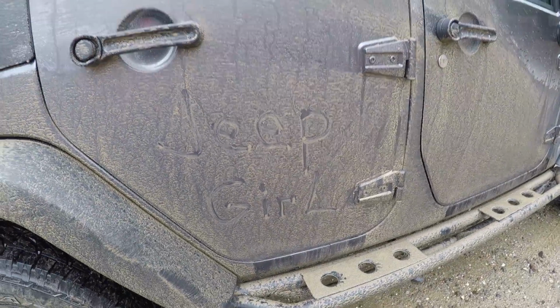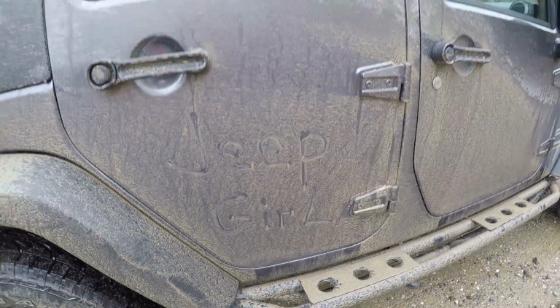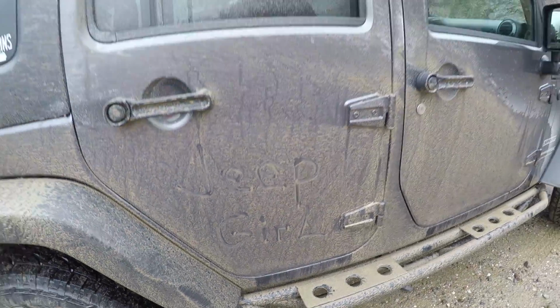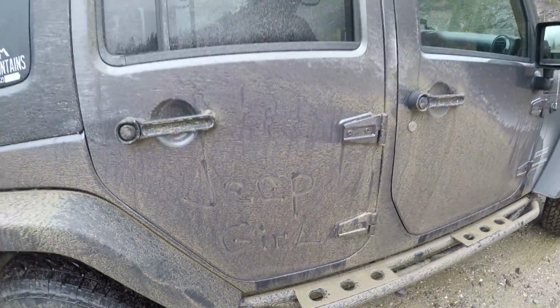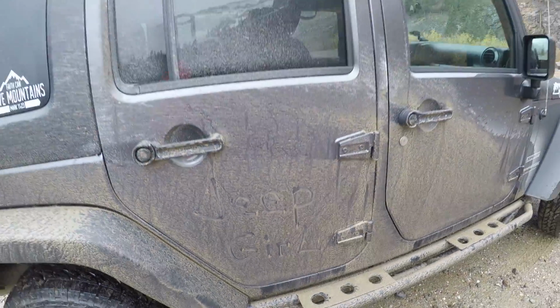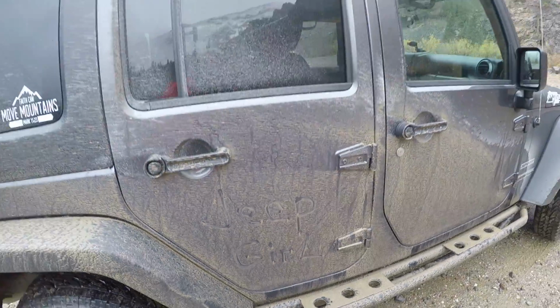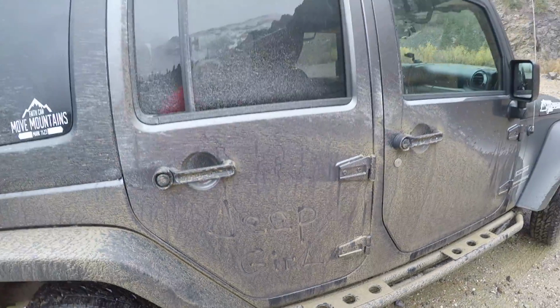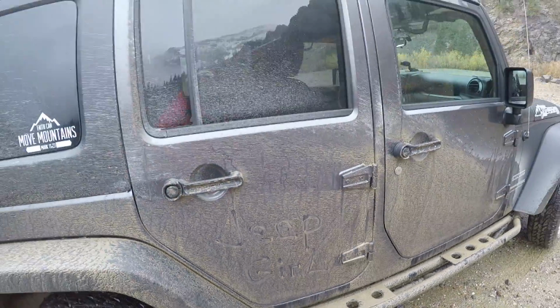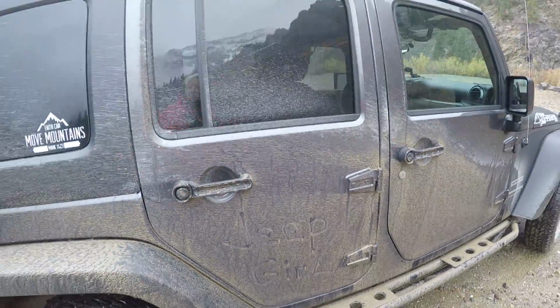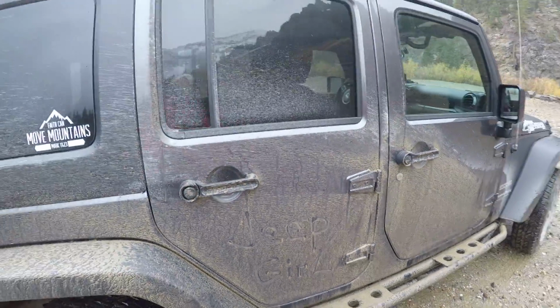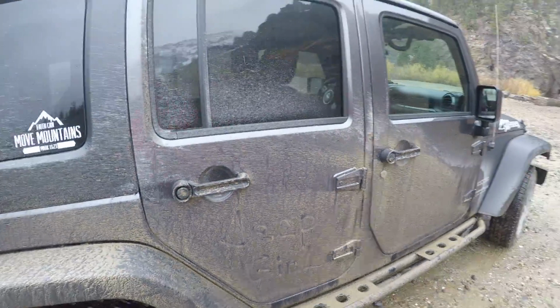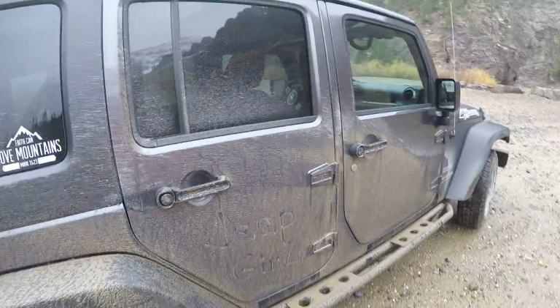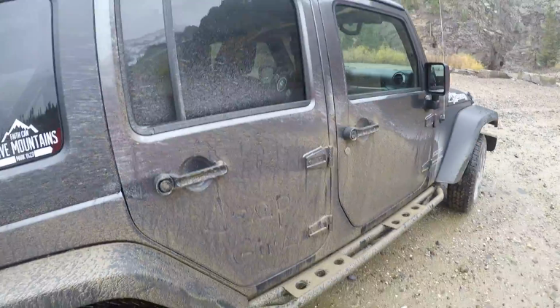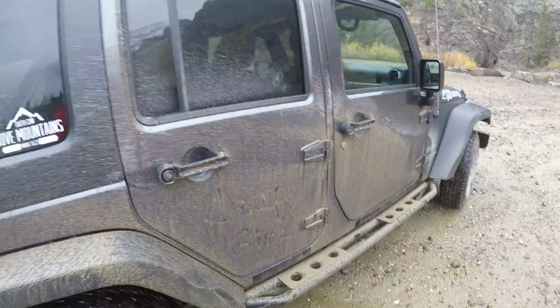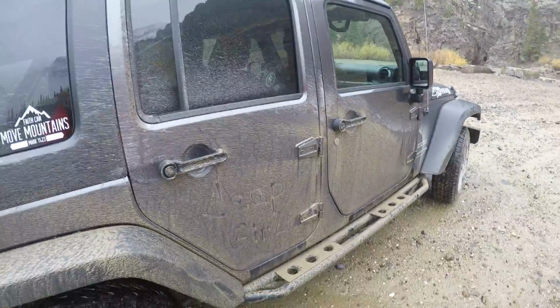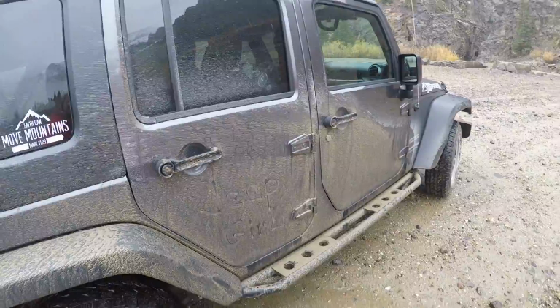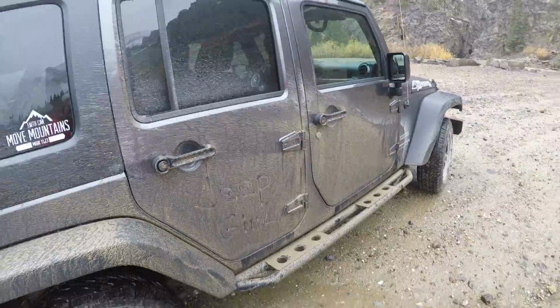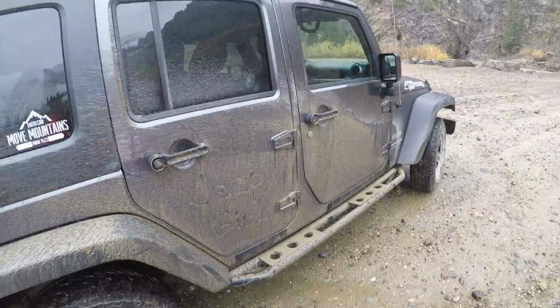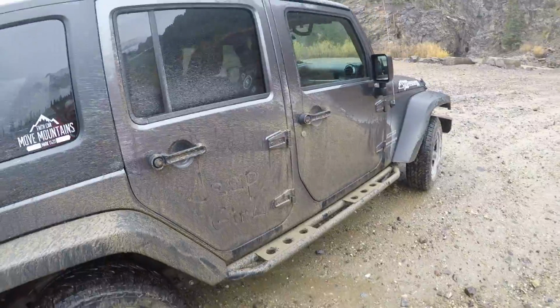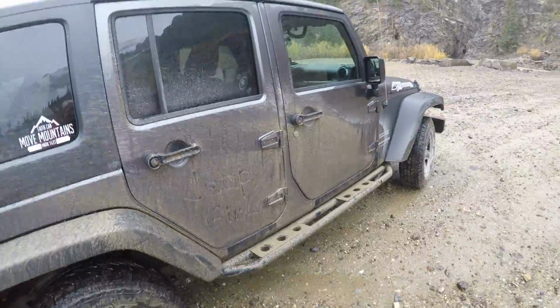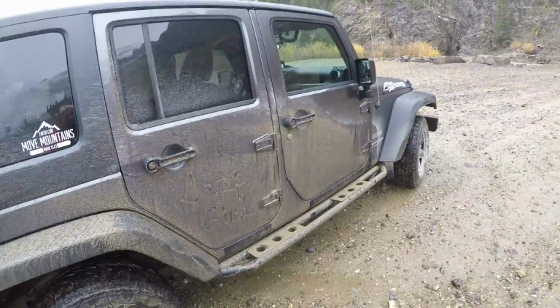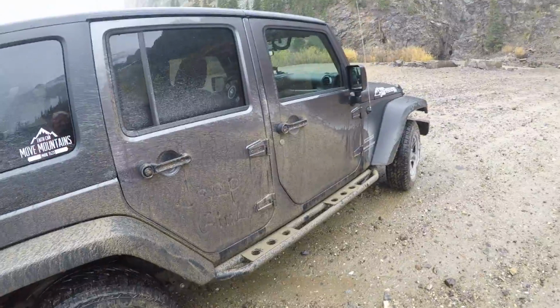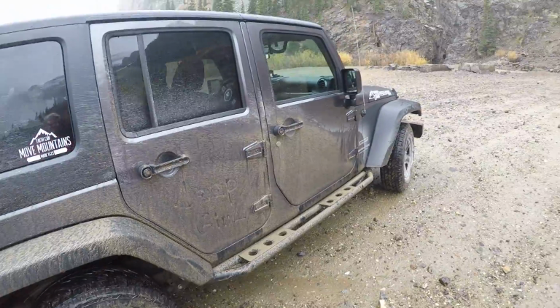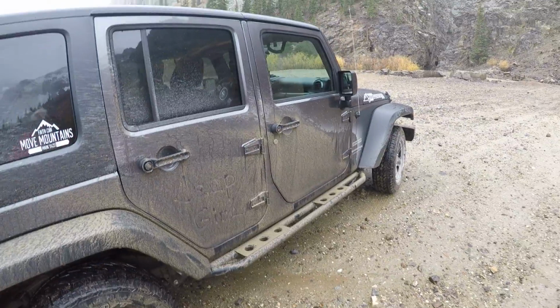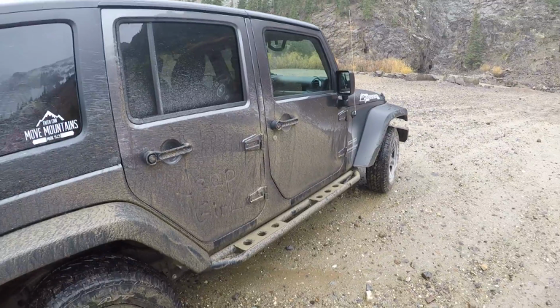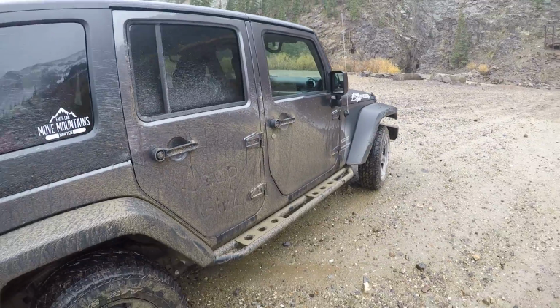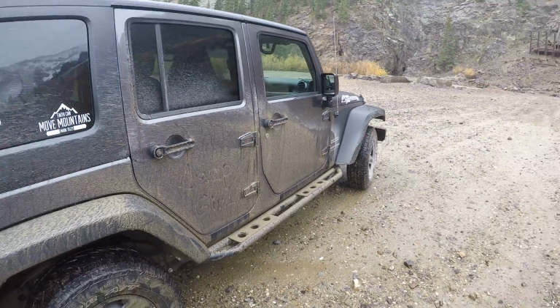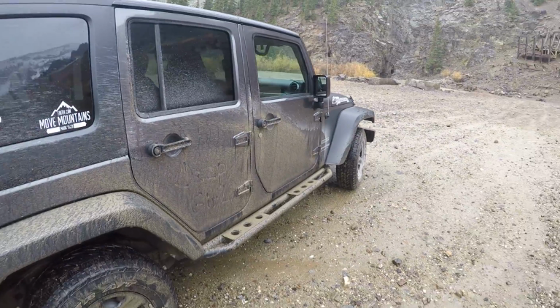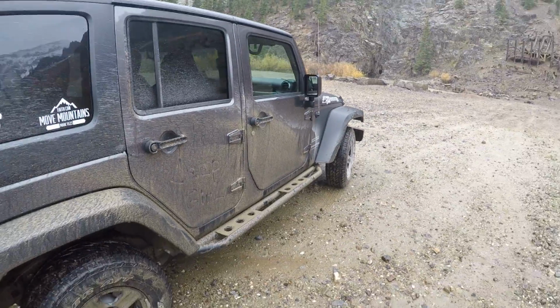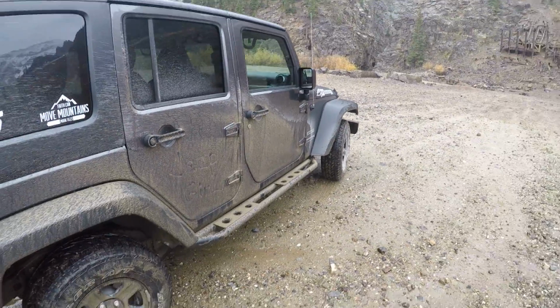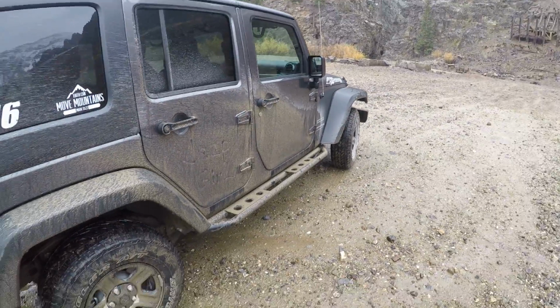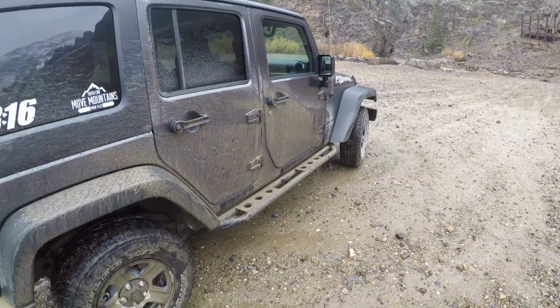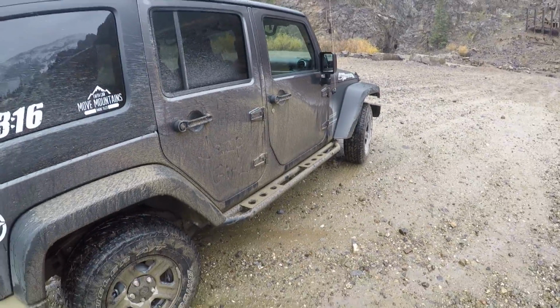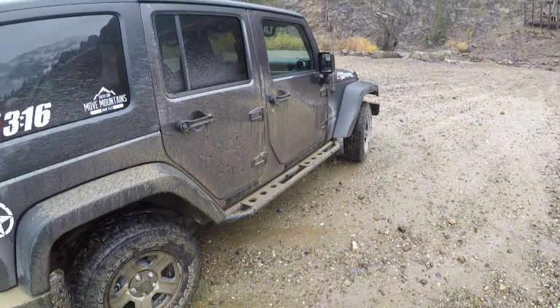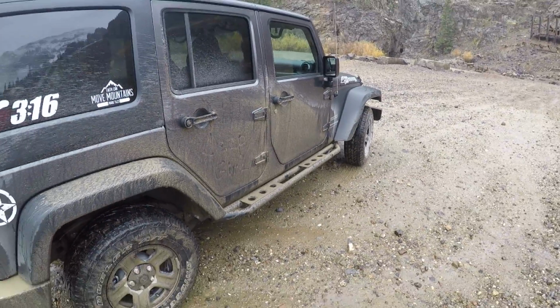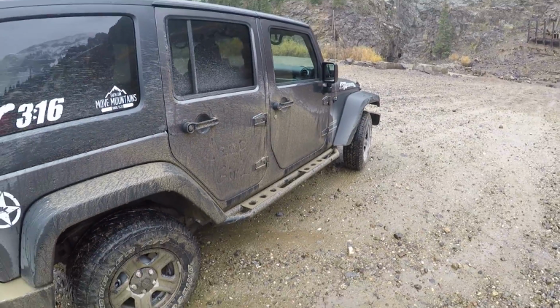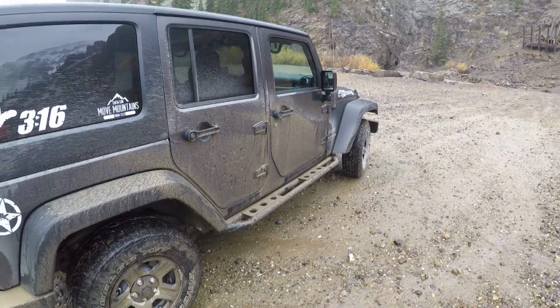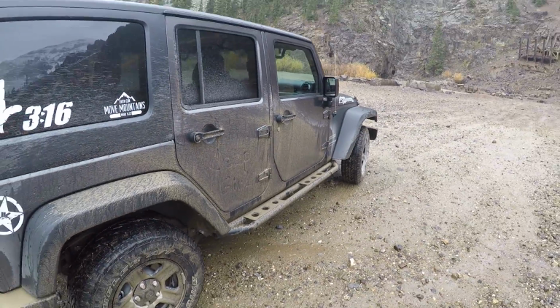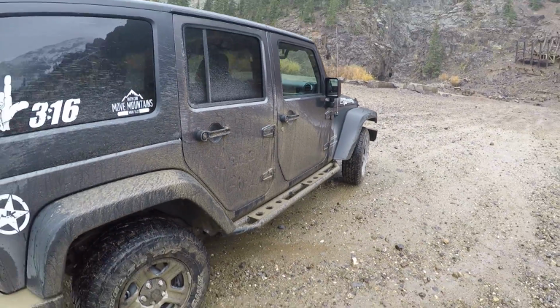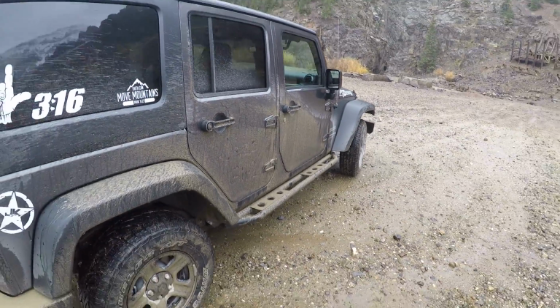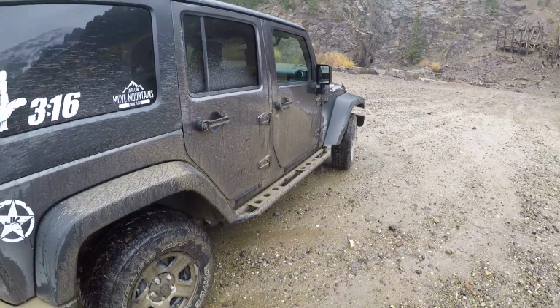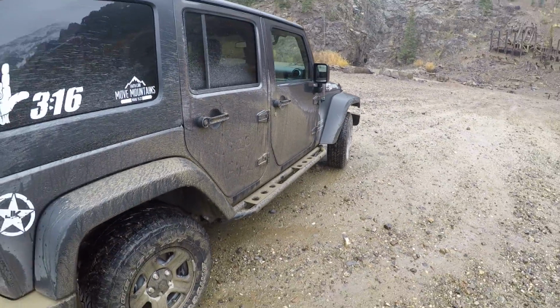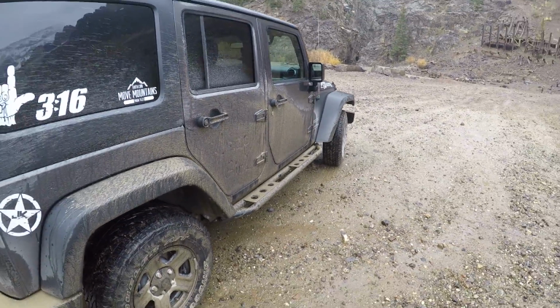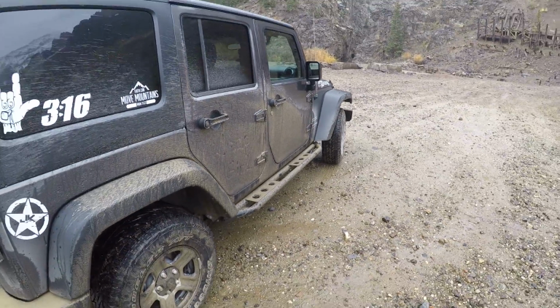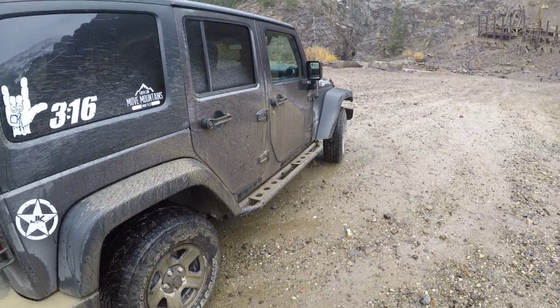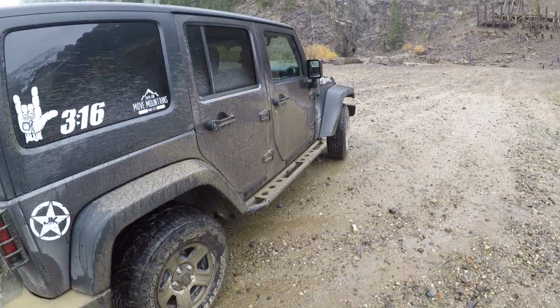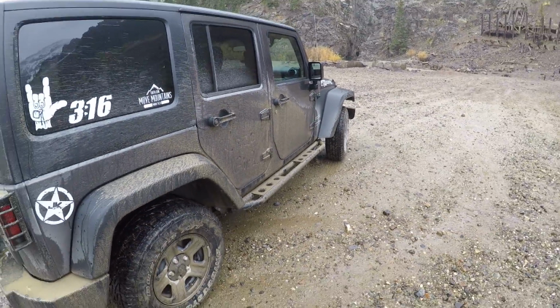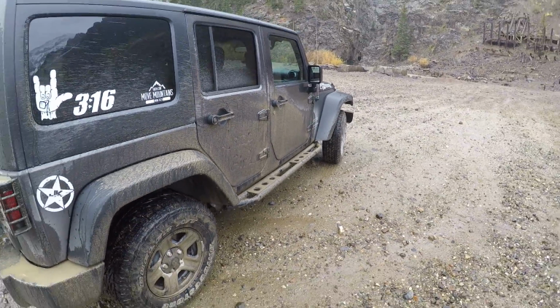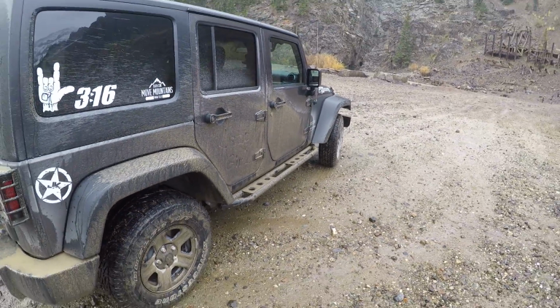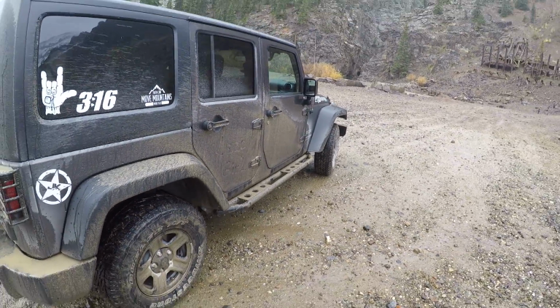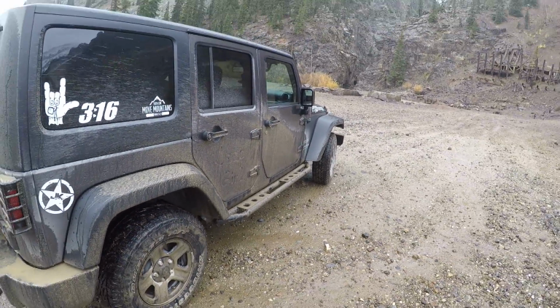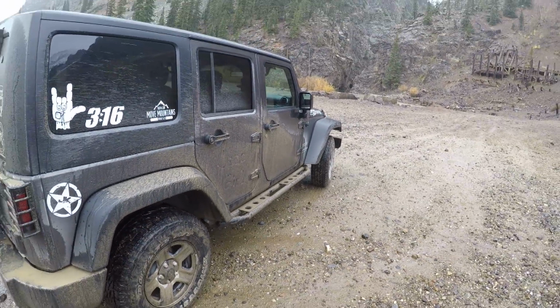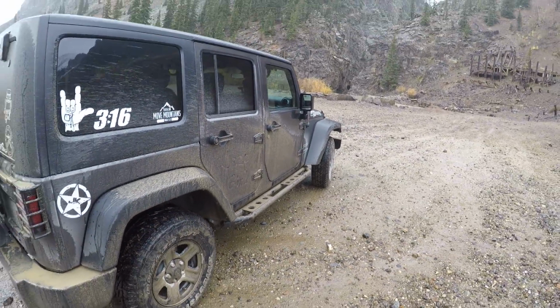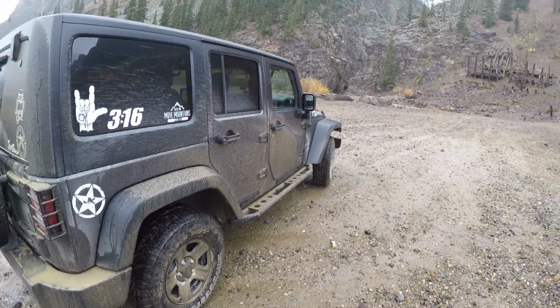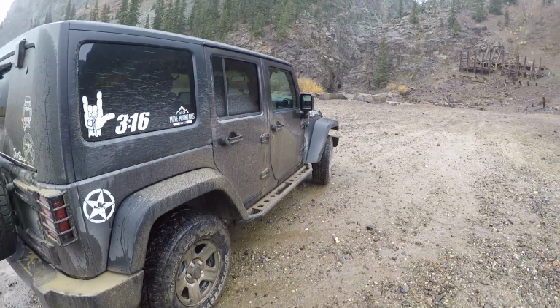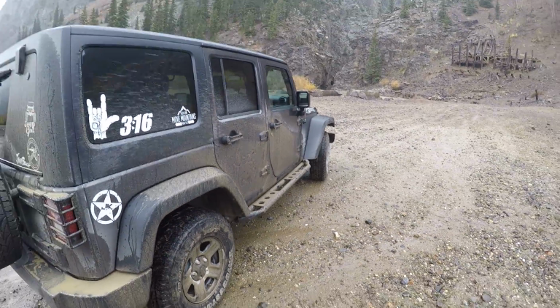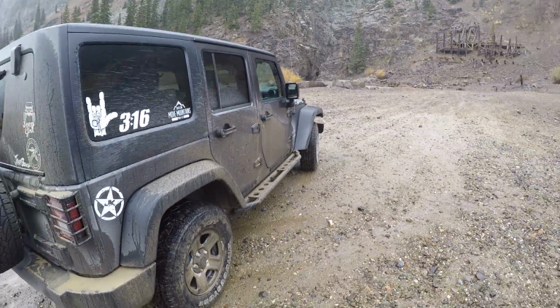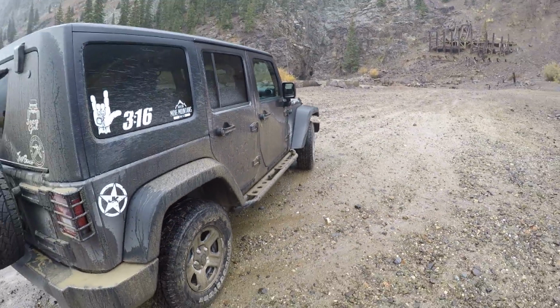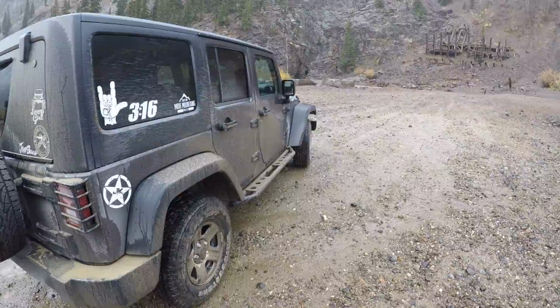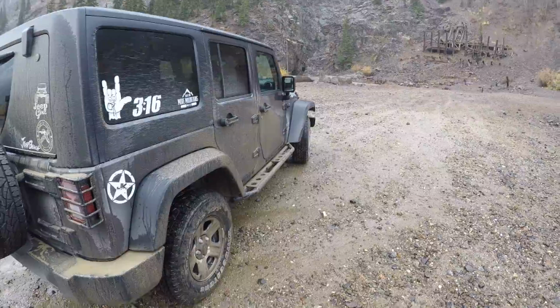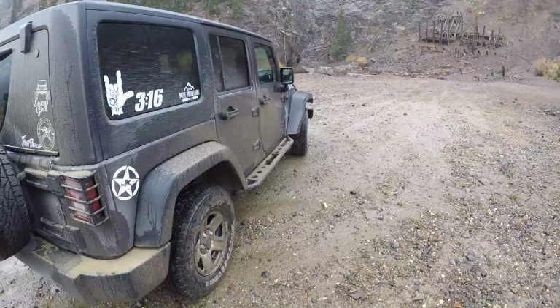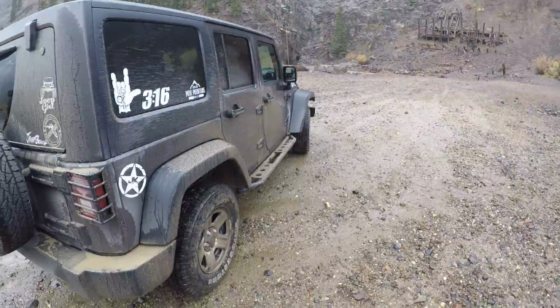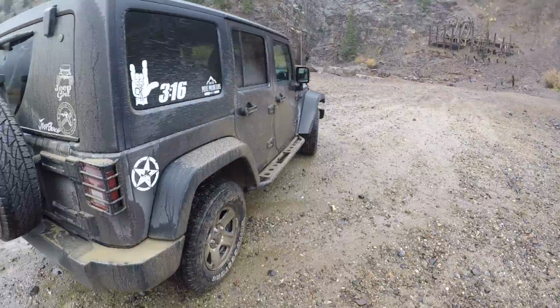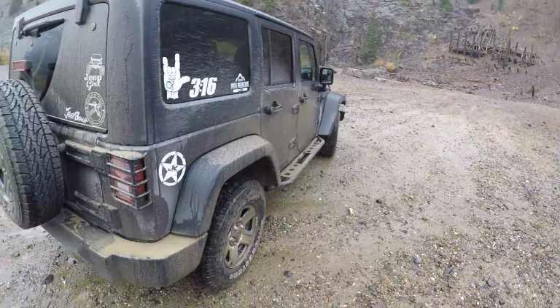Jeep girl! Just the butt sticking out. I was writing 'Jeep girl.'